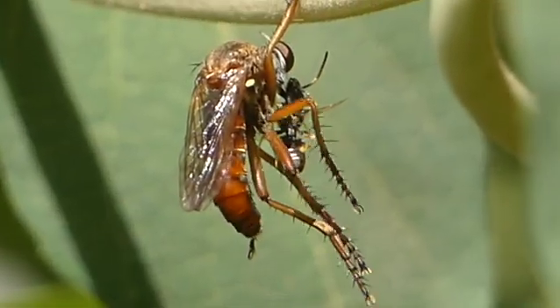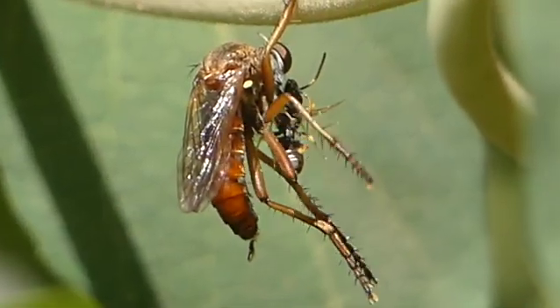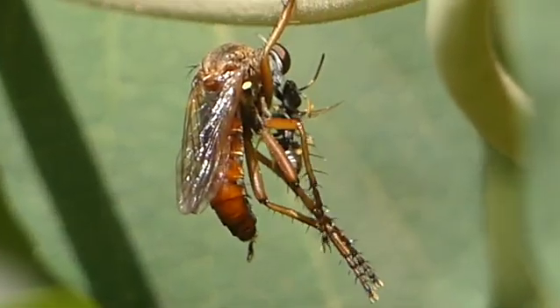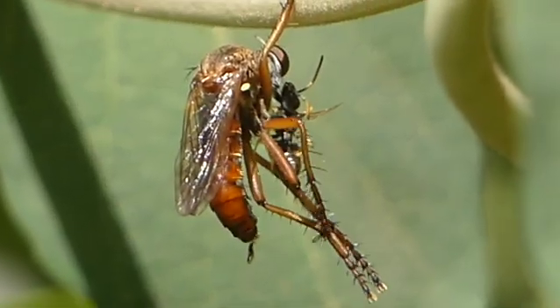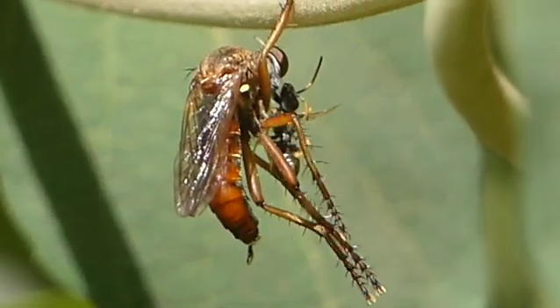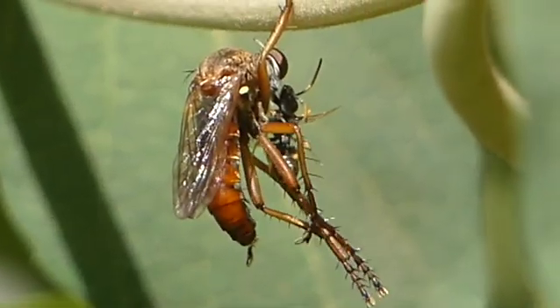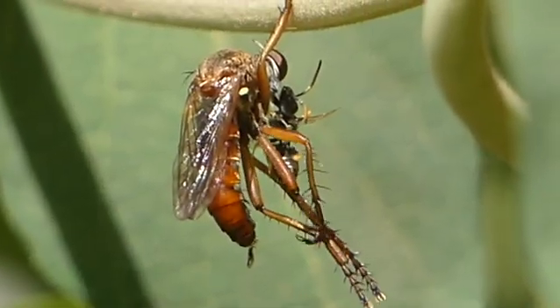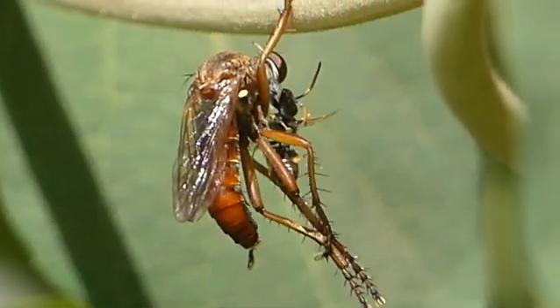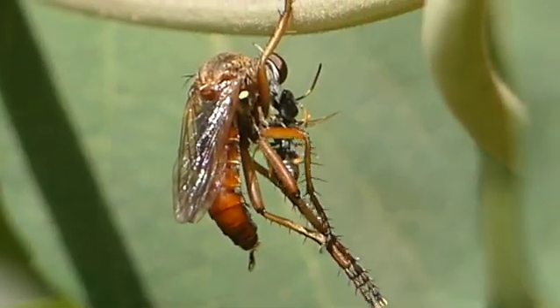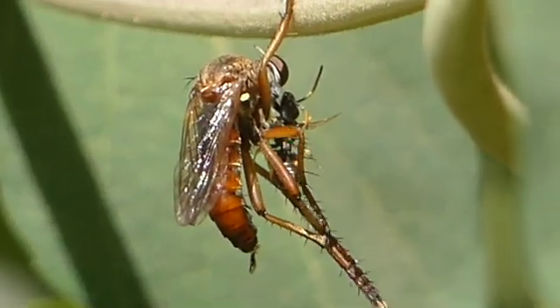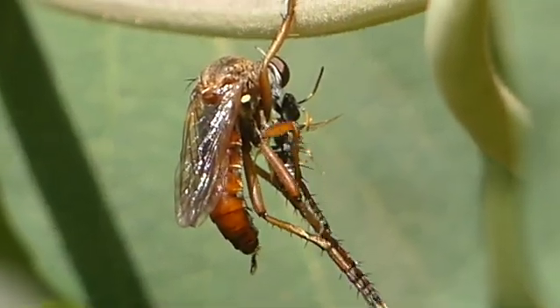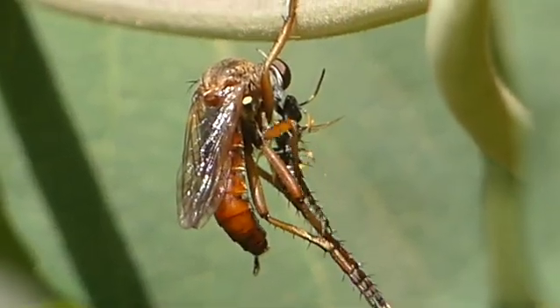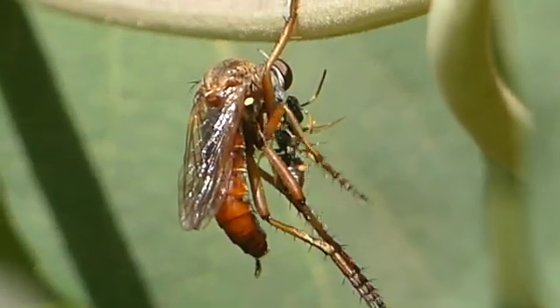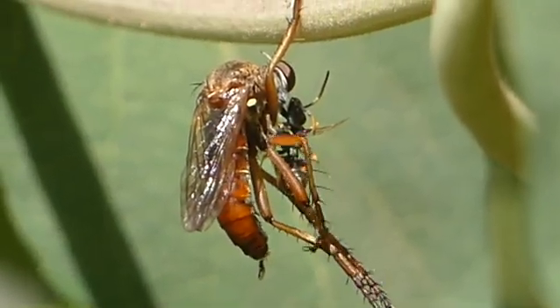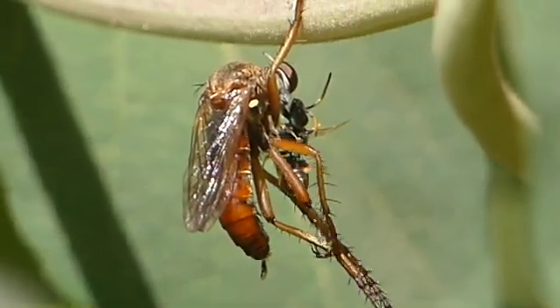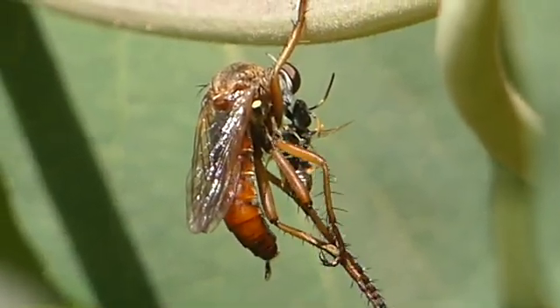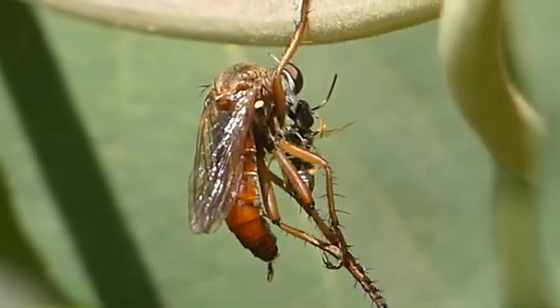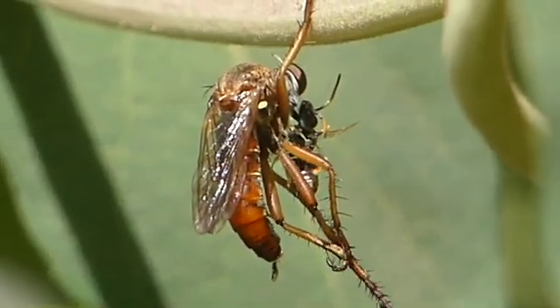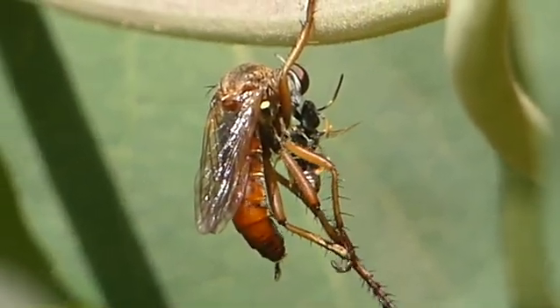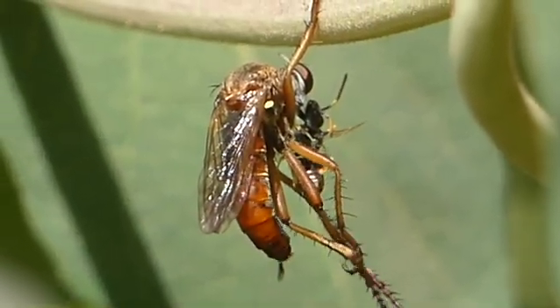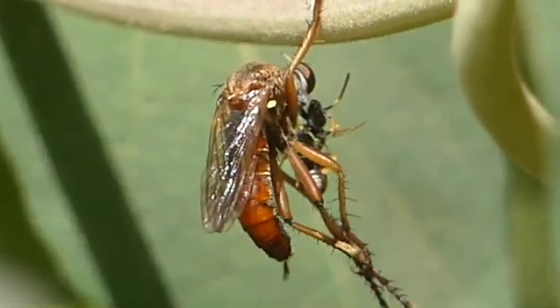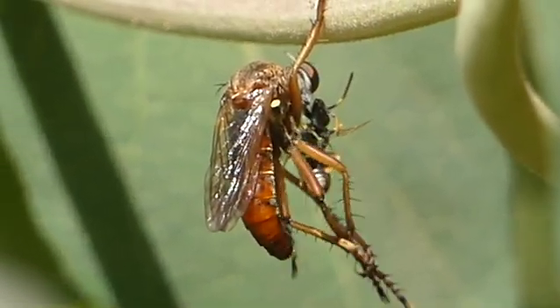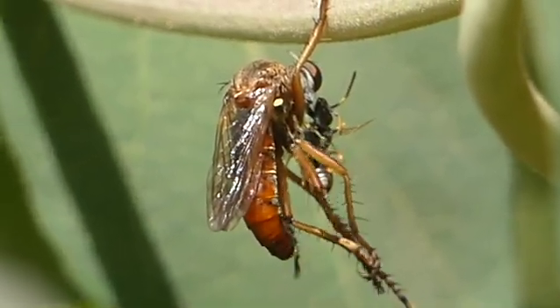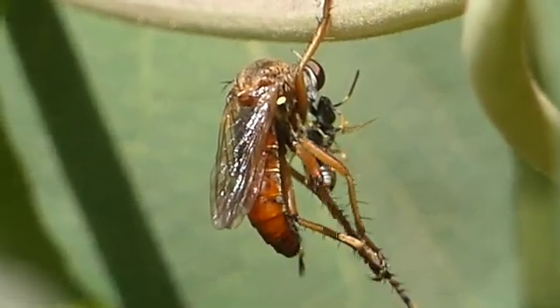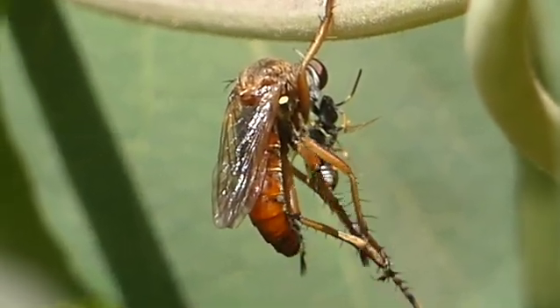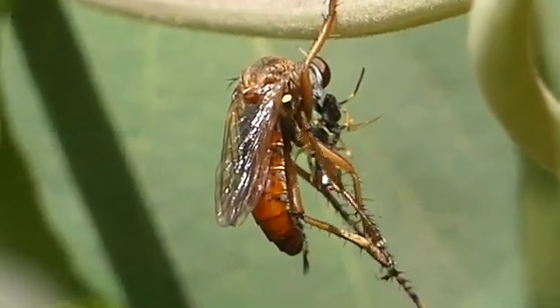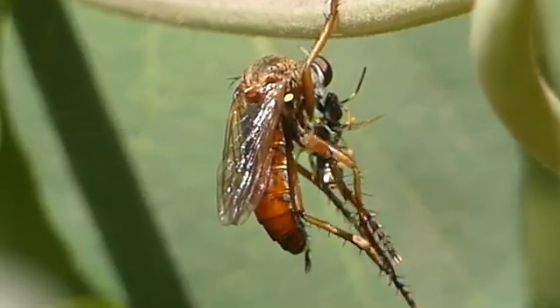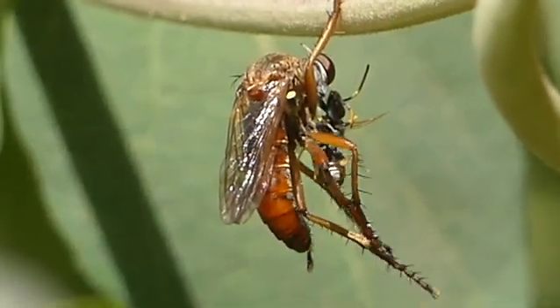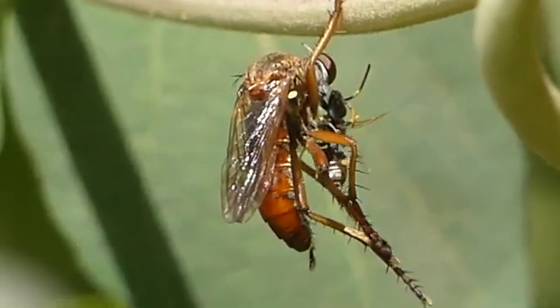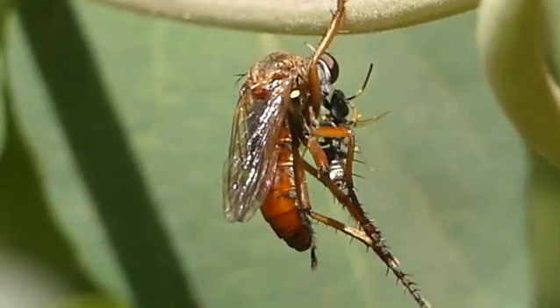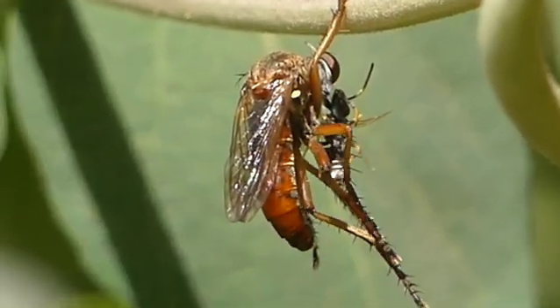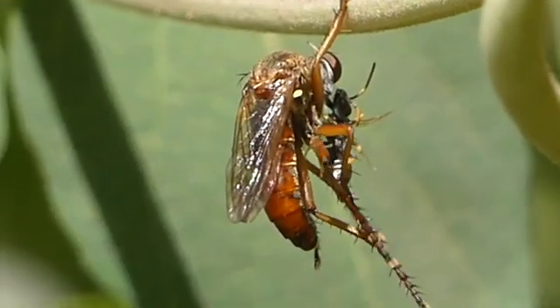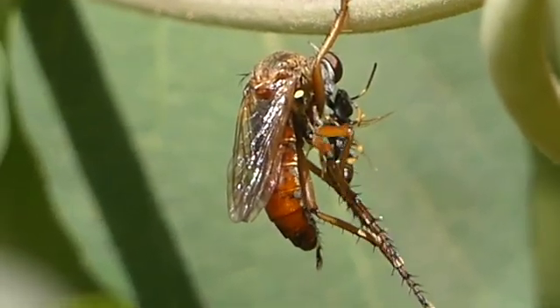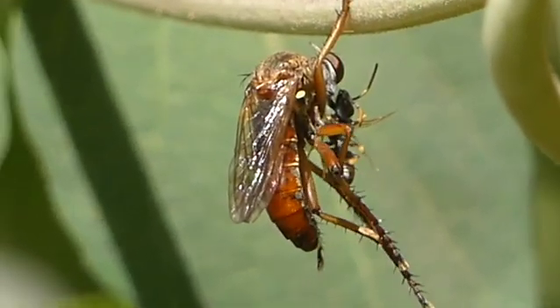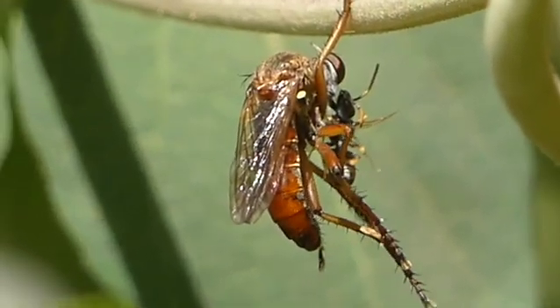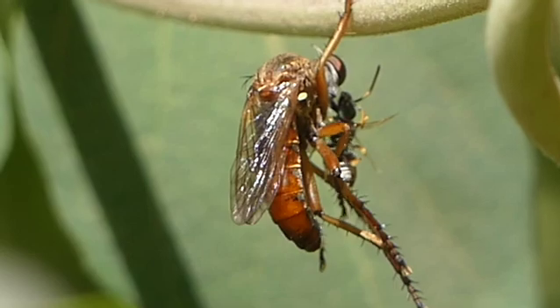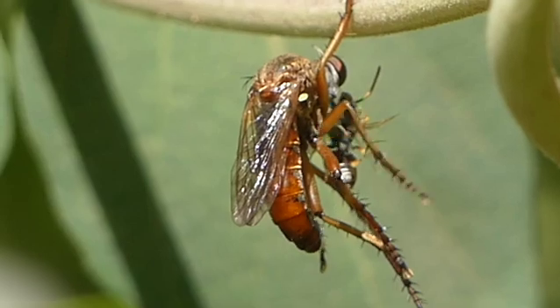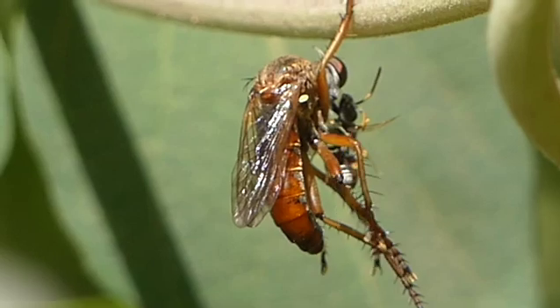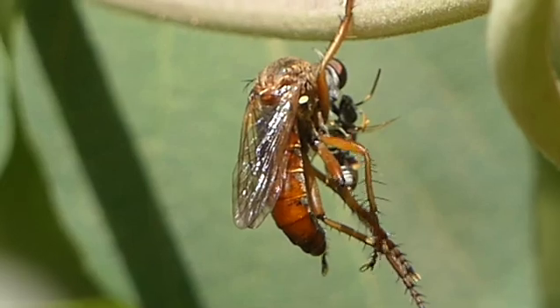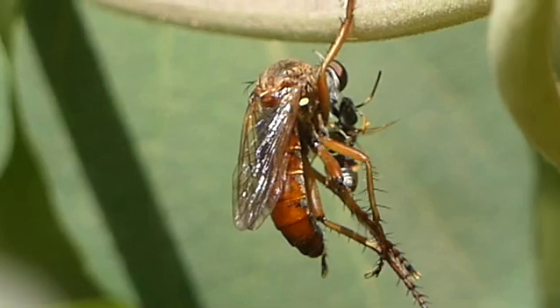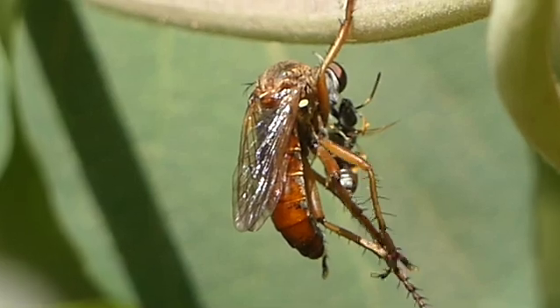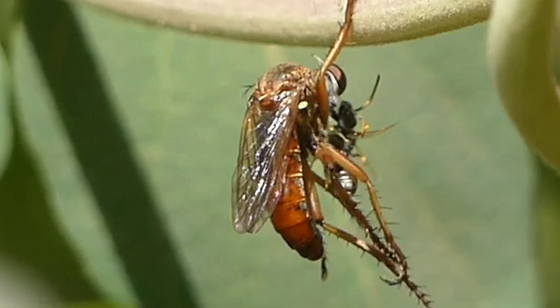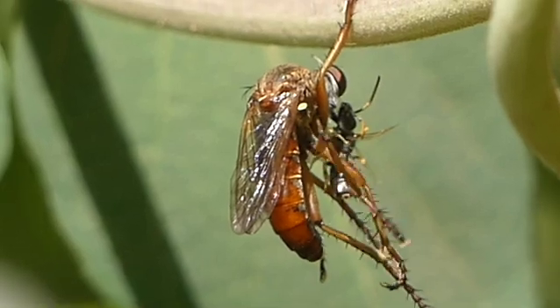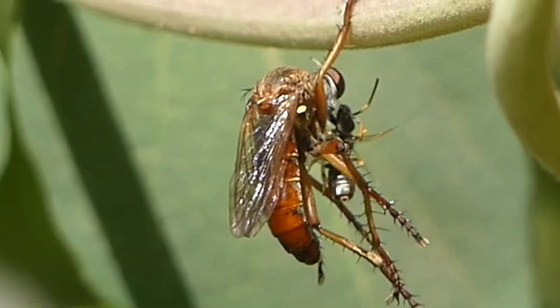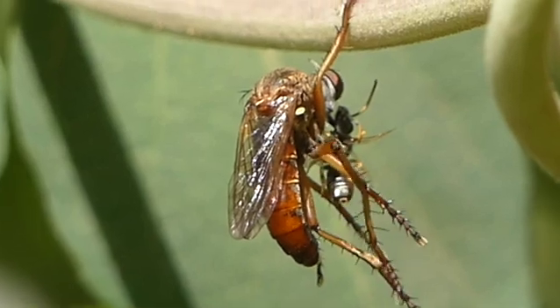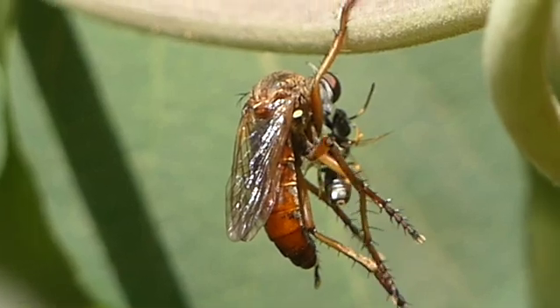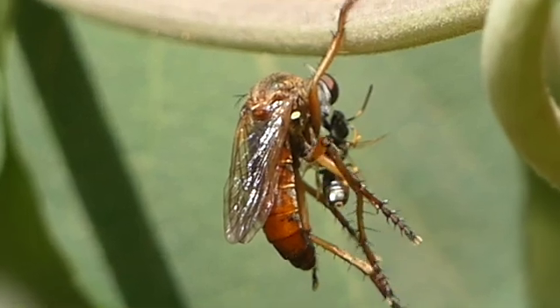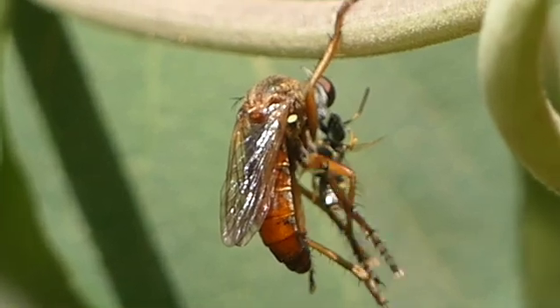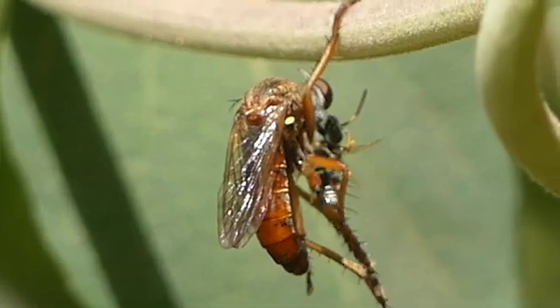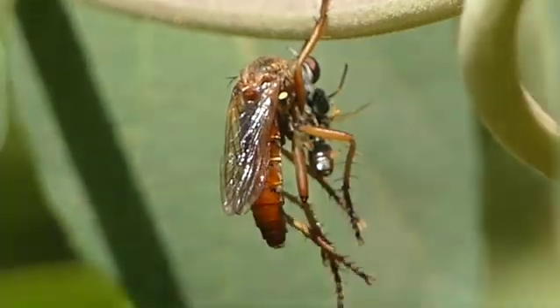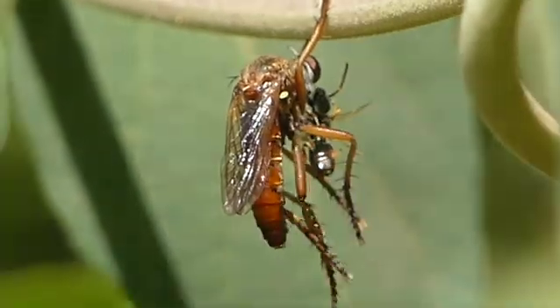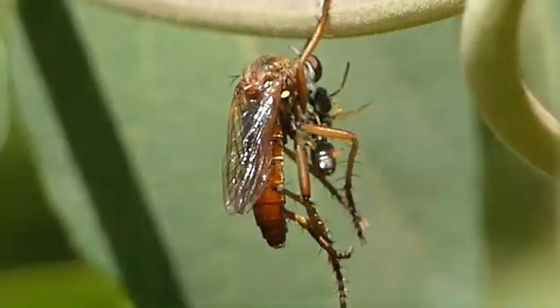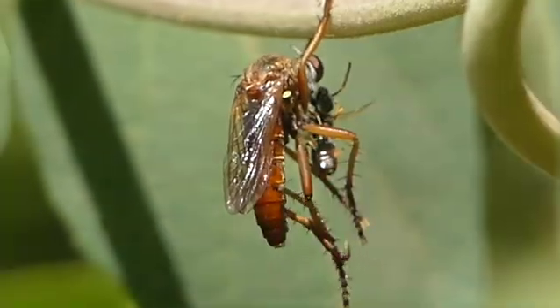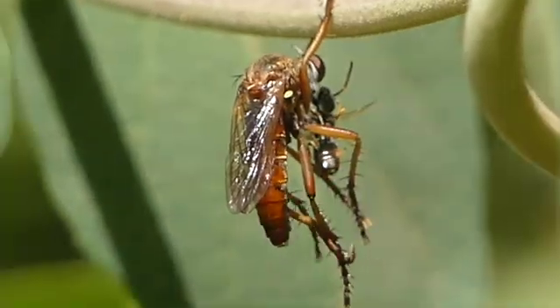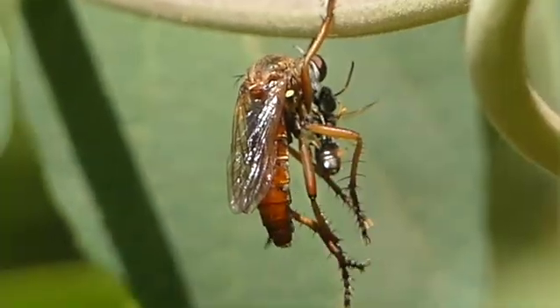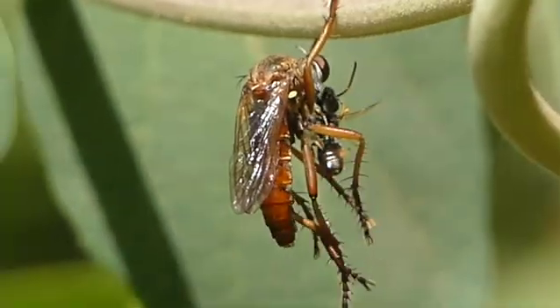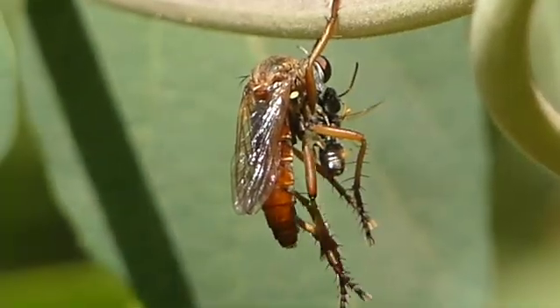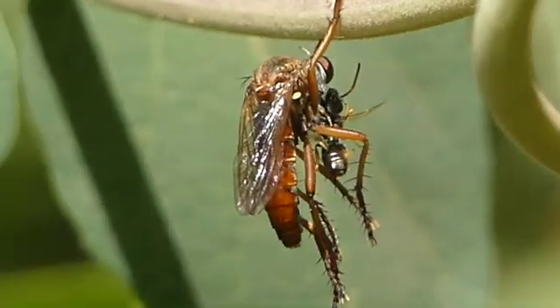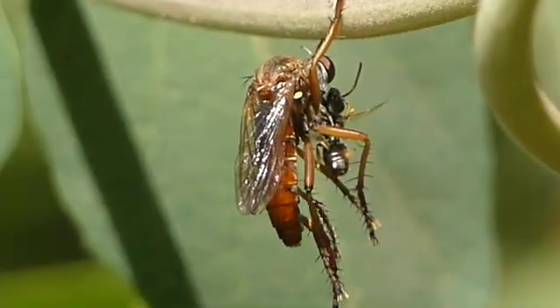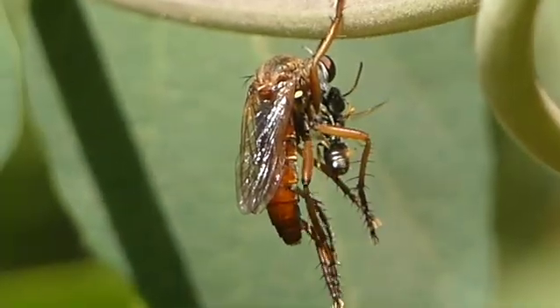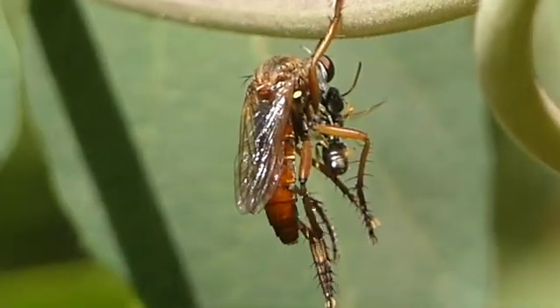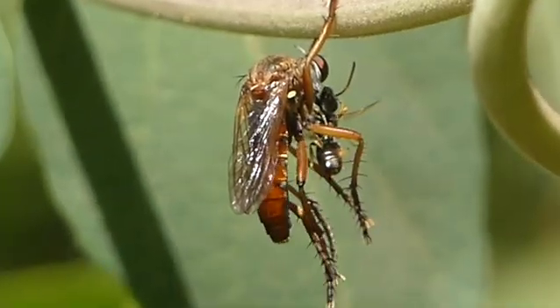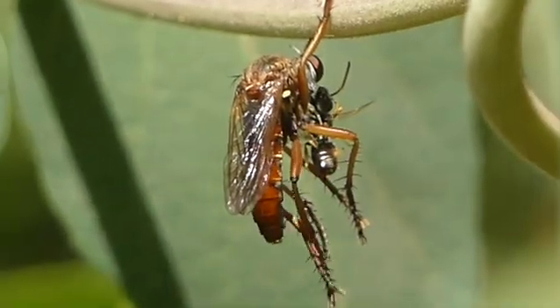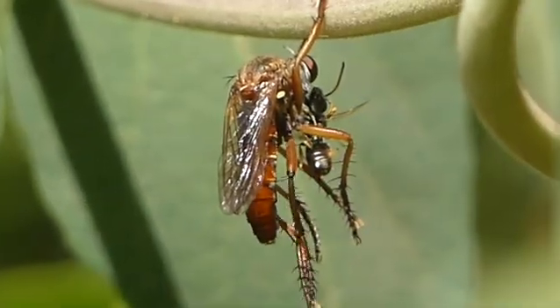The next day, the same fly has another wasp, so I took another sequence of this.